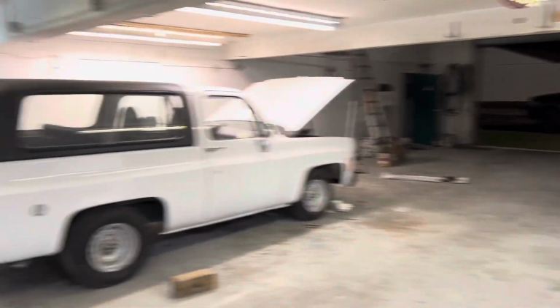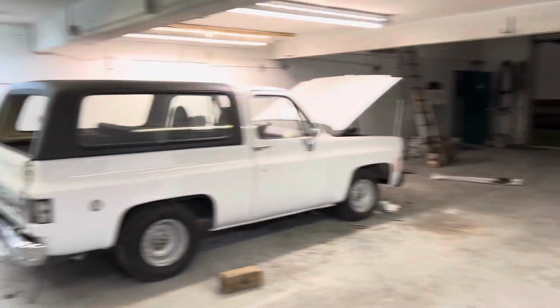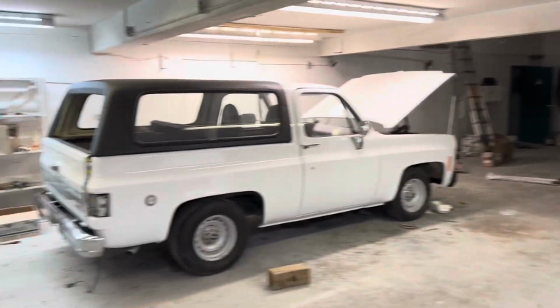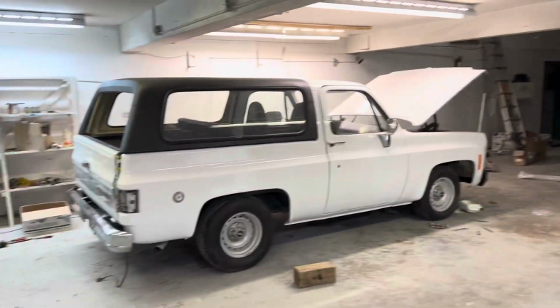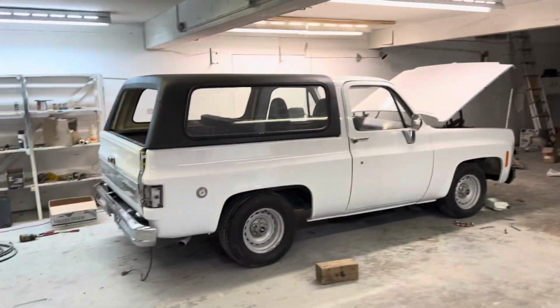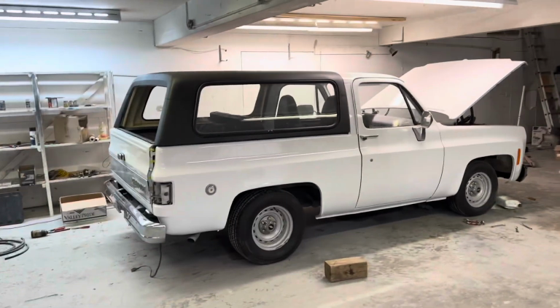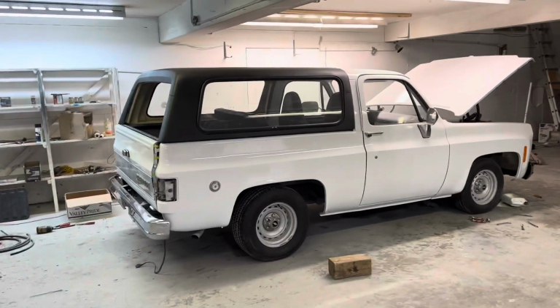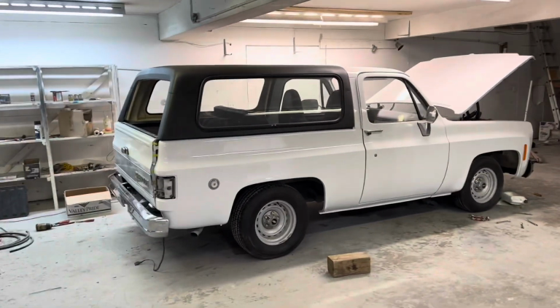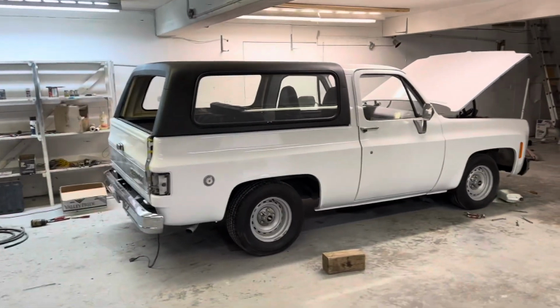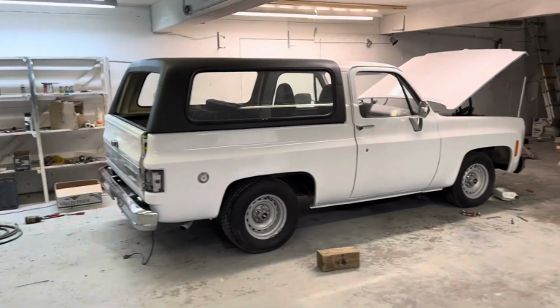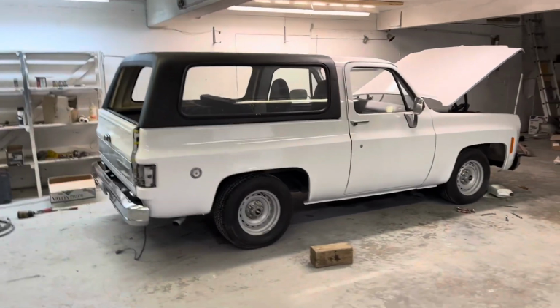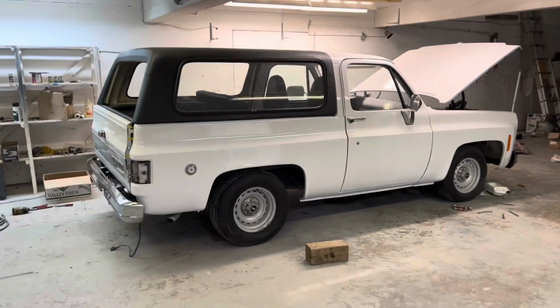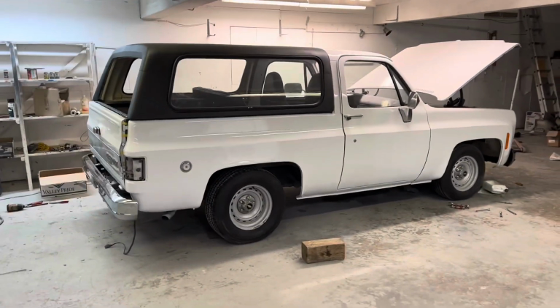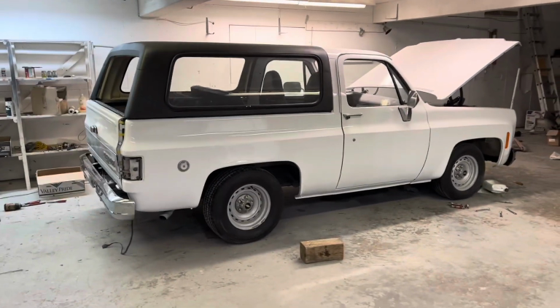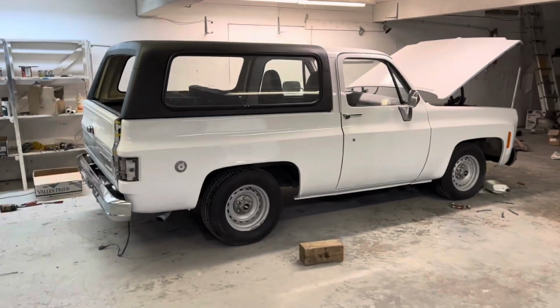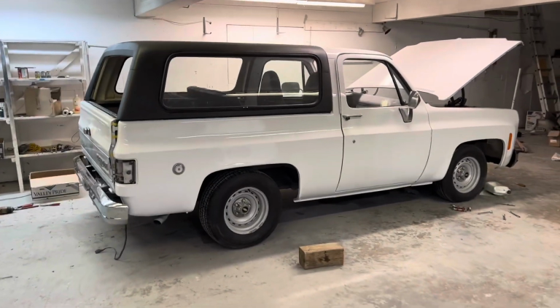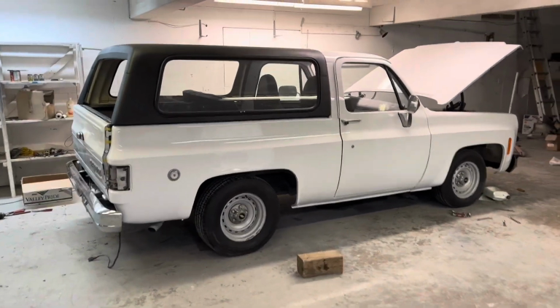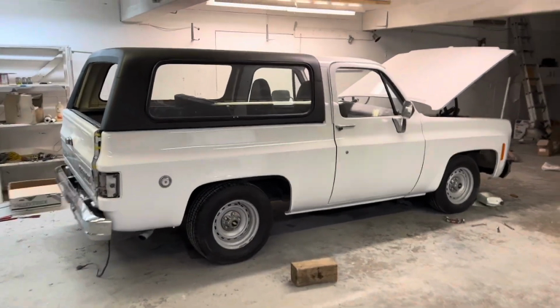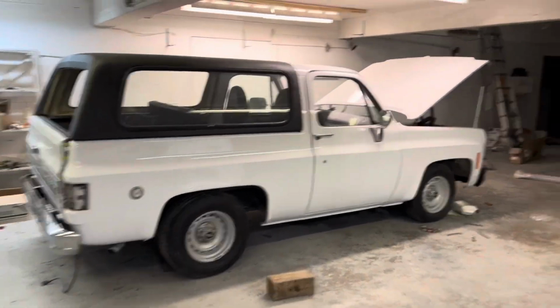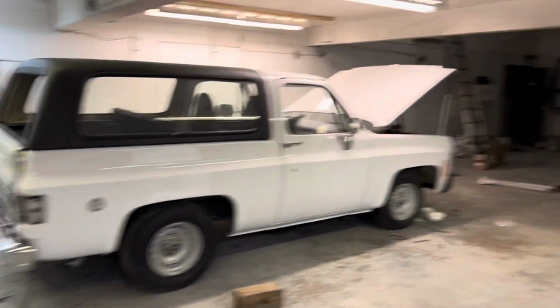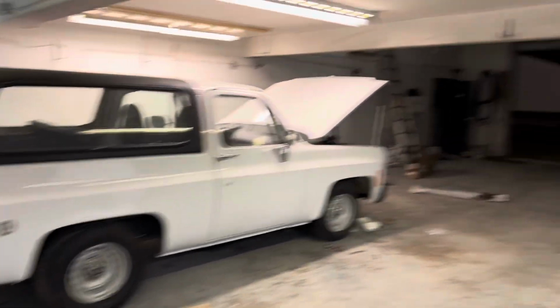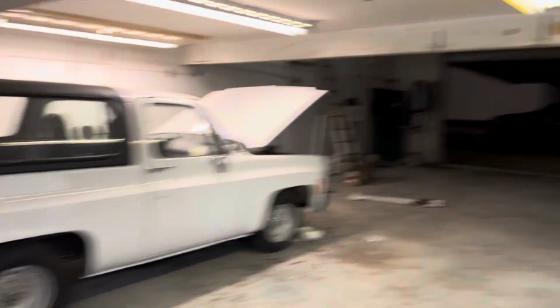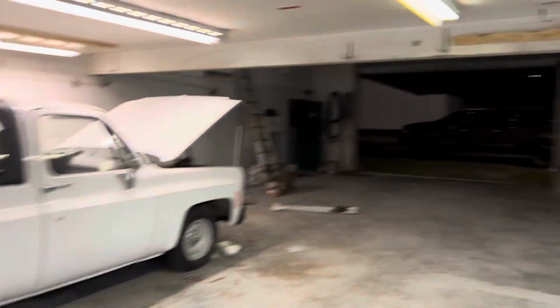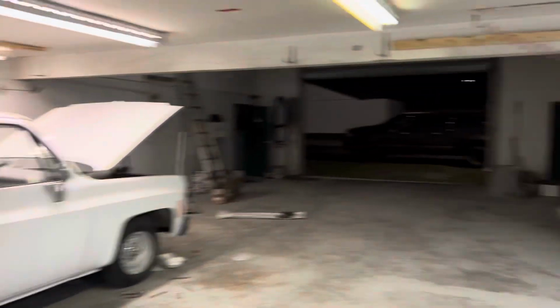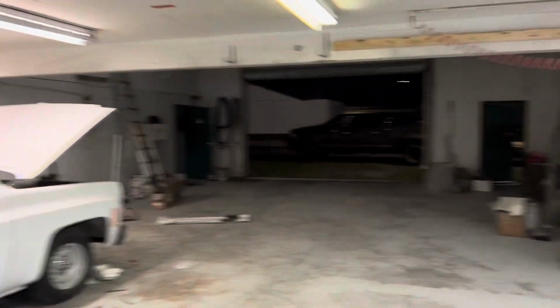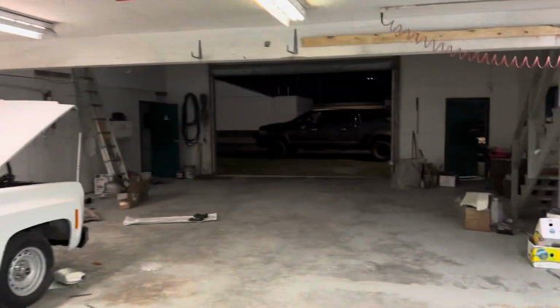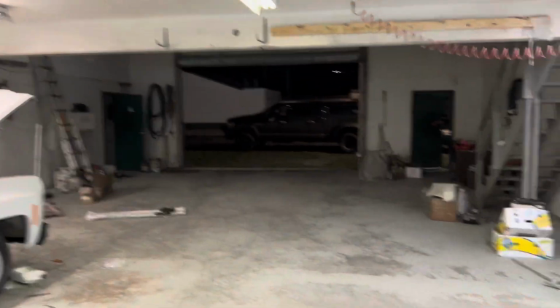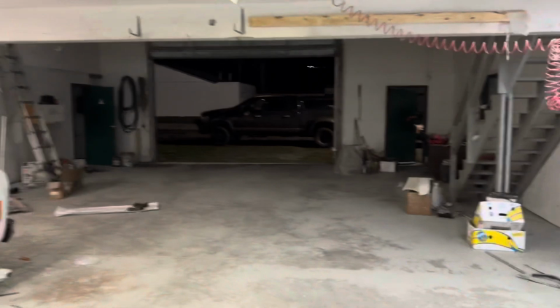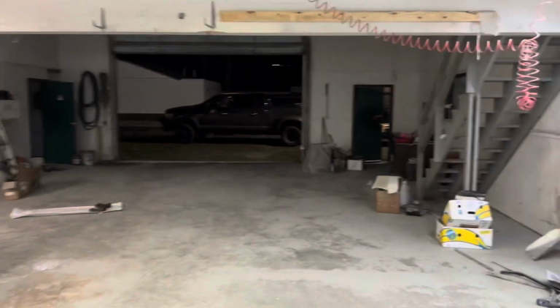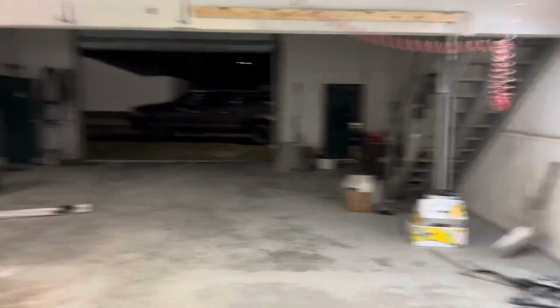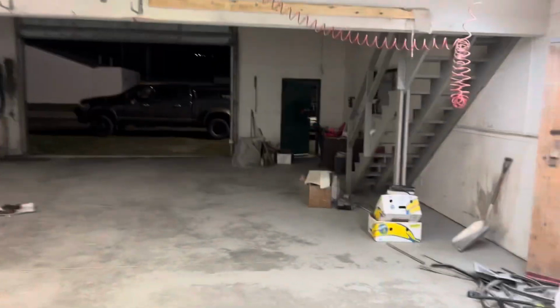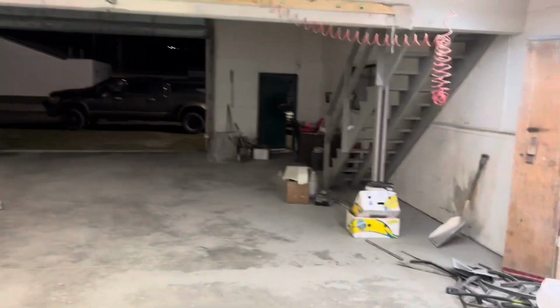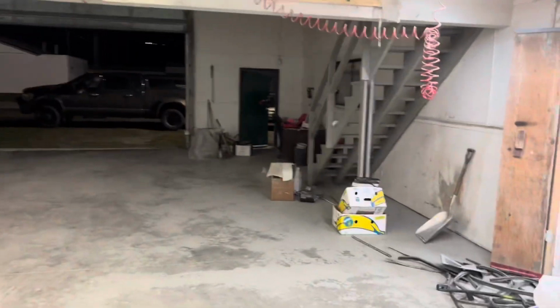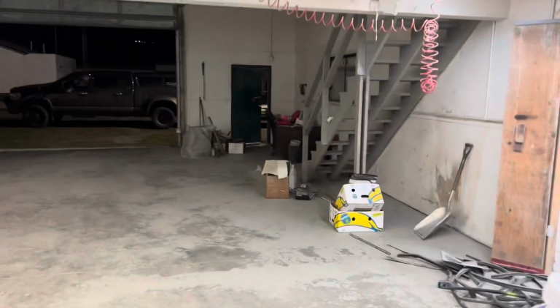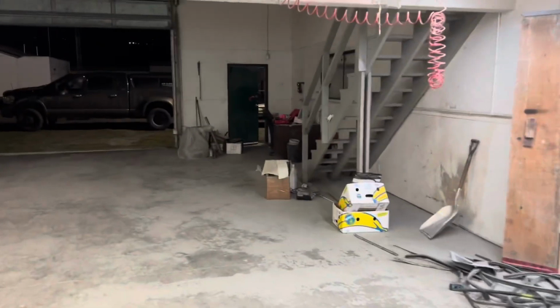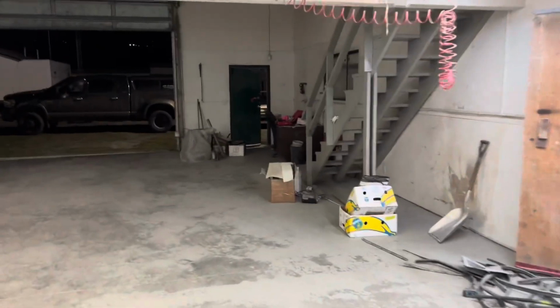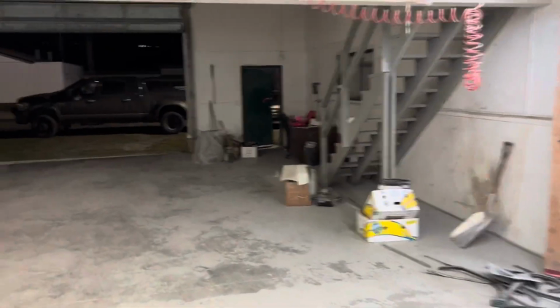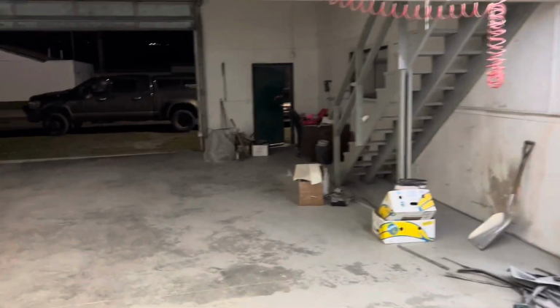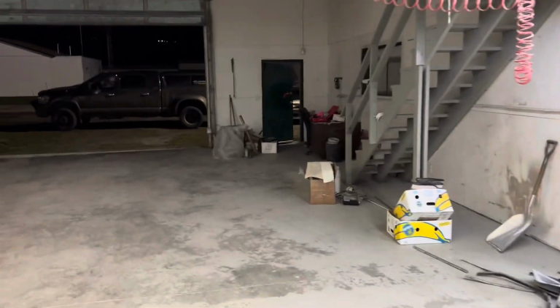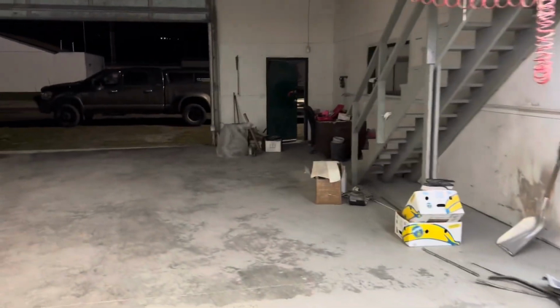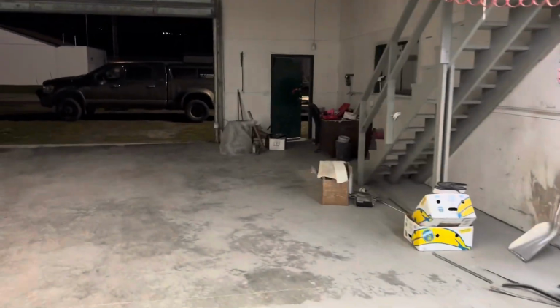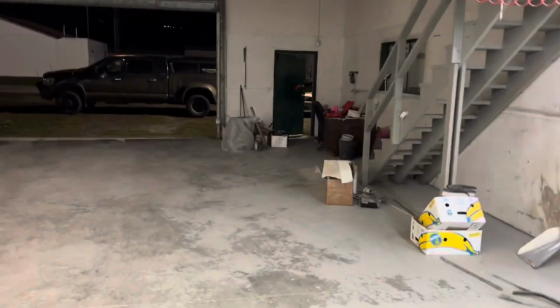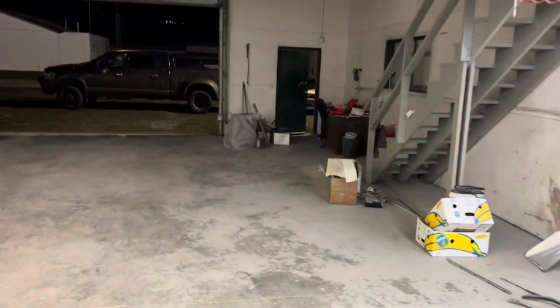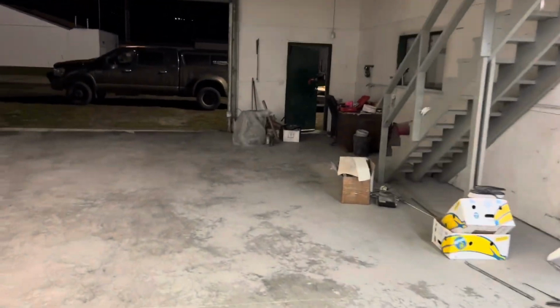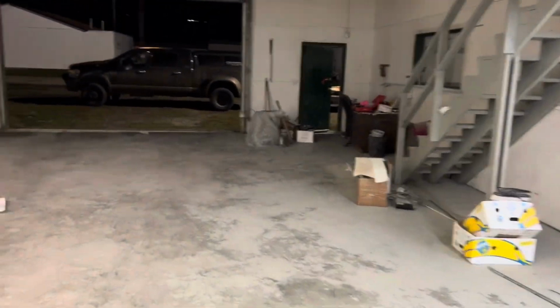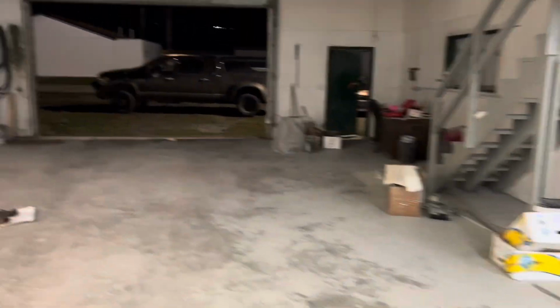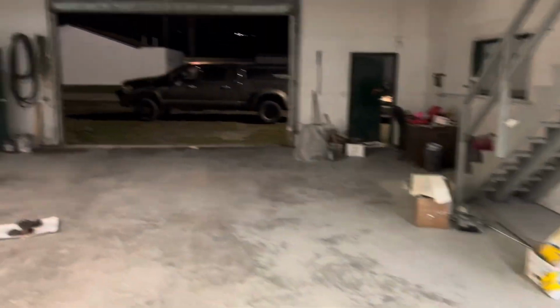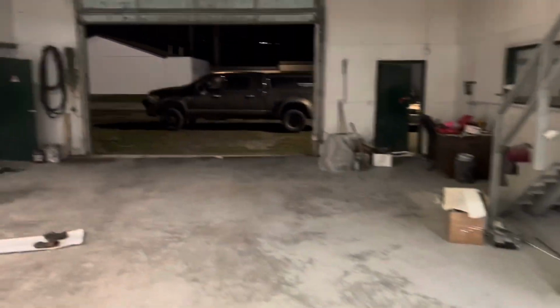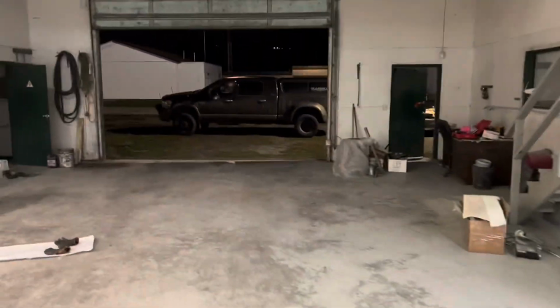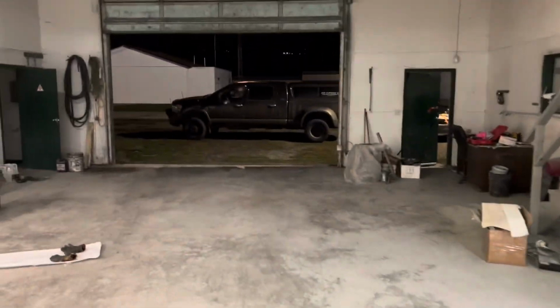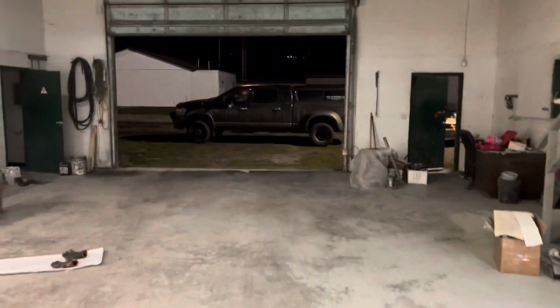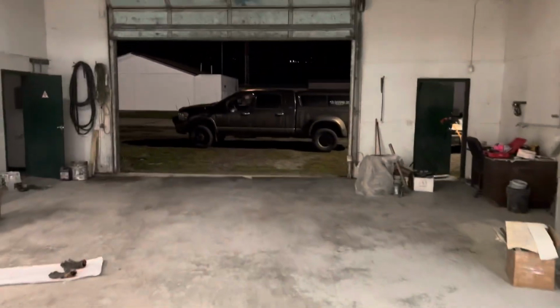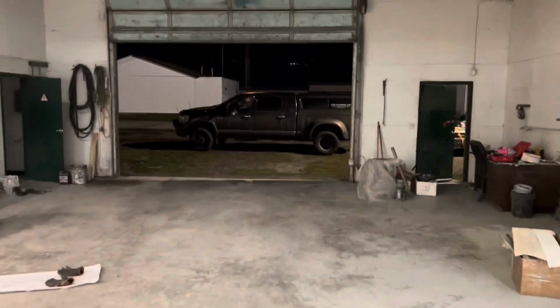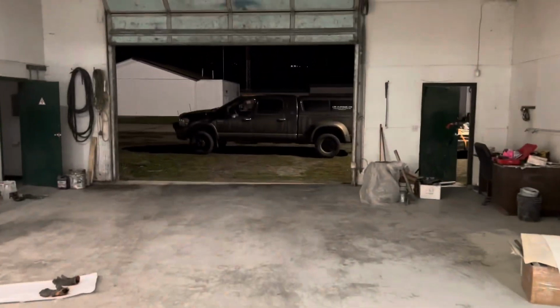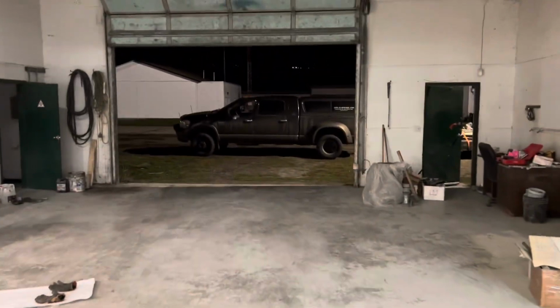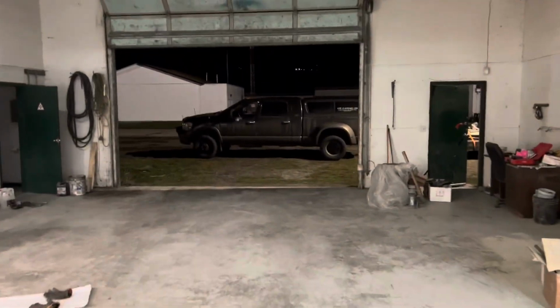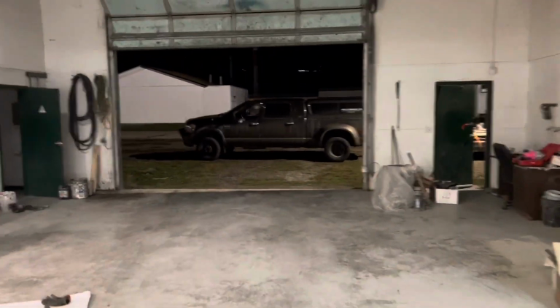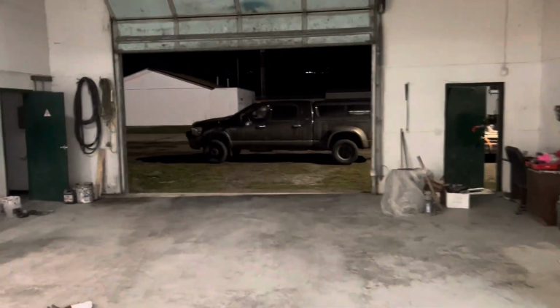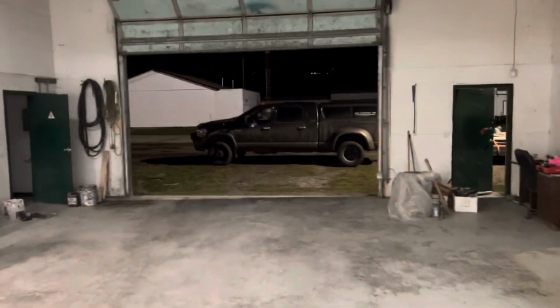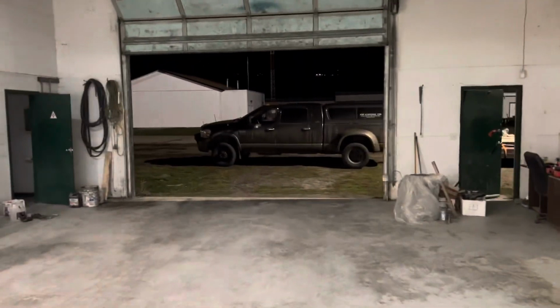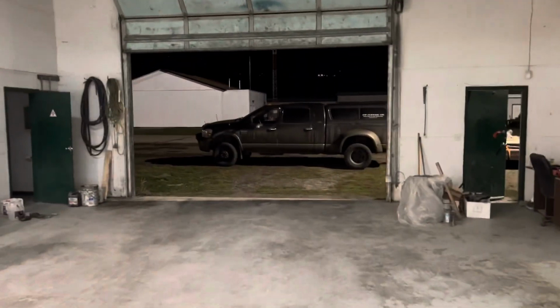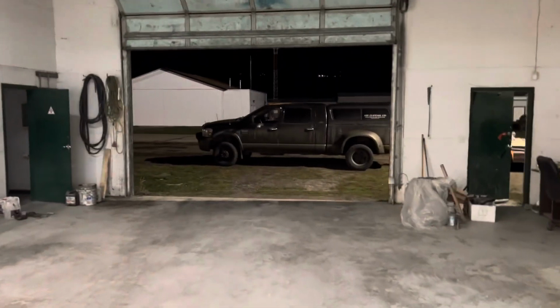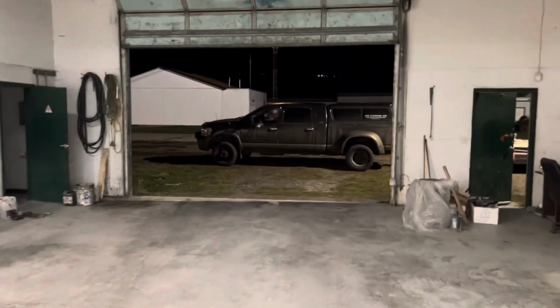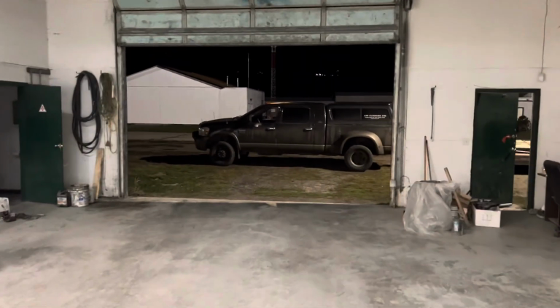While you guys are watching this, I'll be hauling the last load out of here. On to bigger, better things.